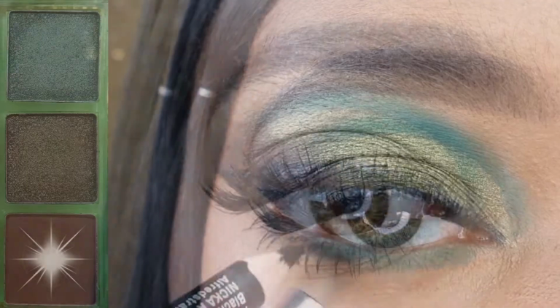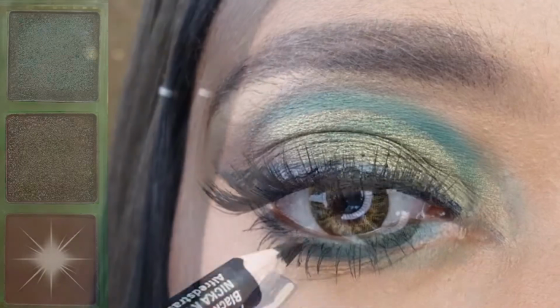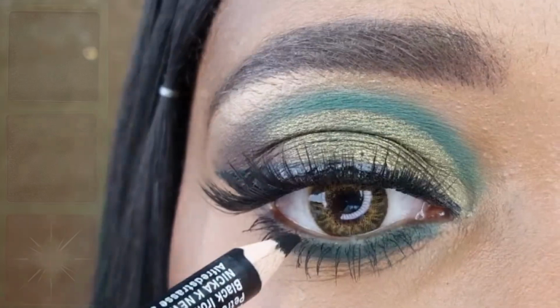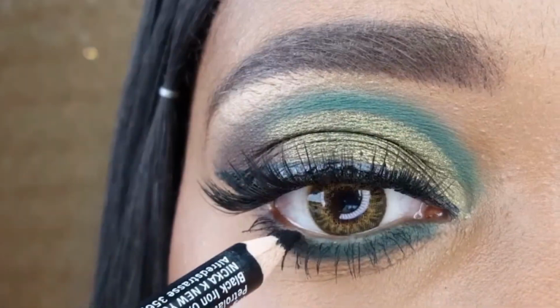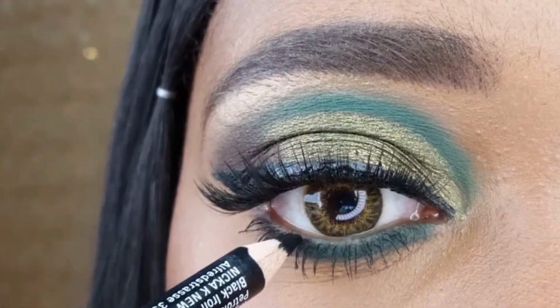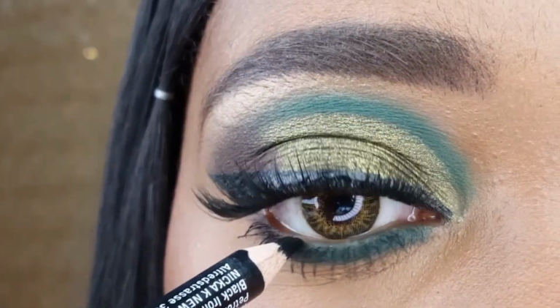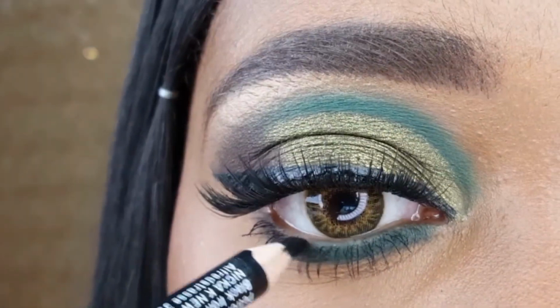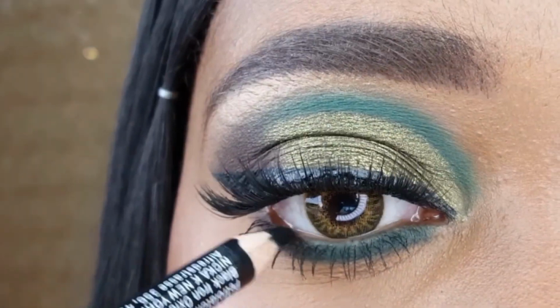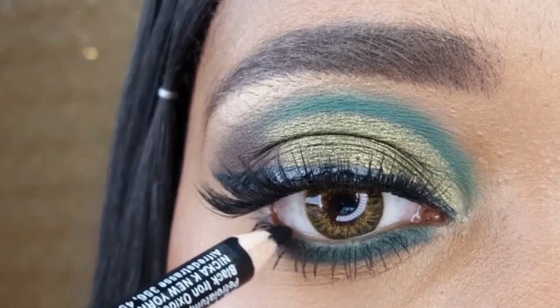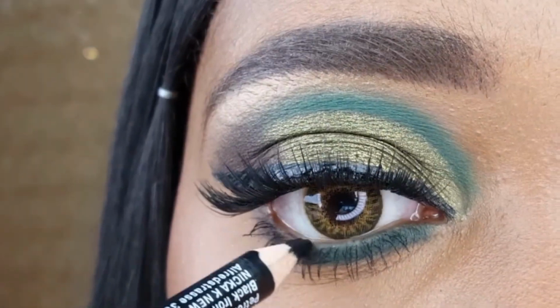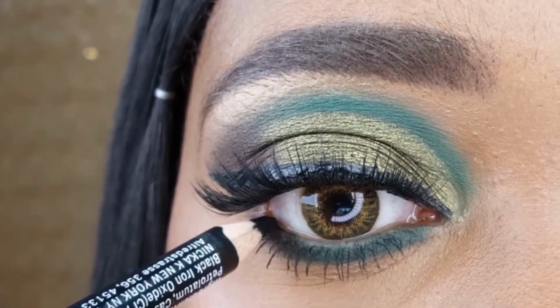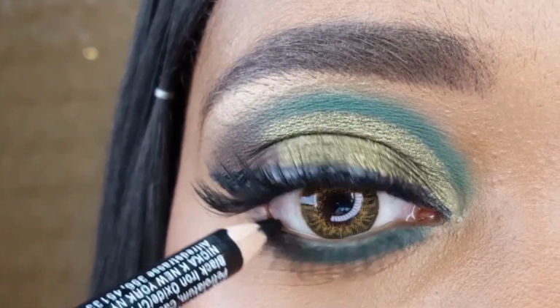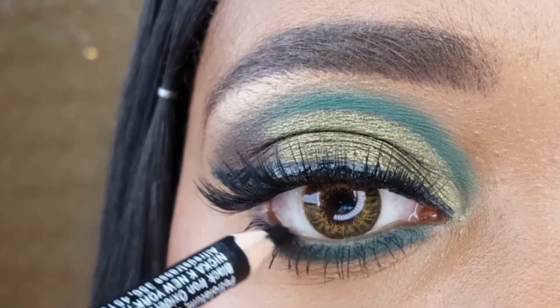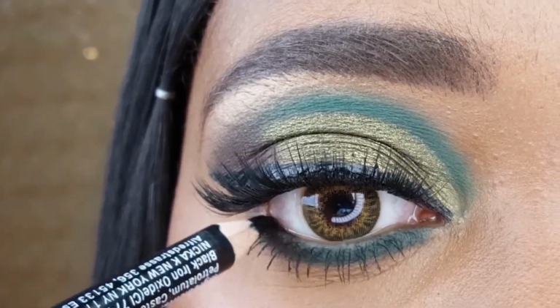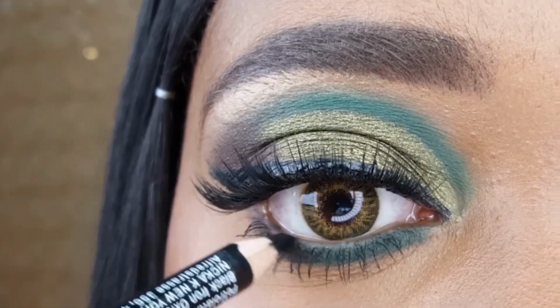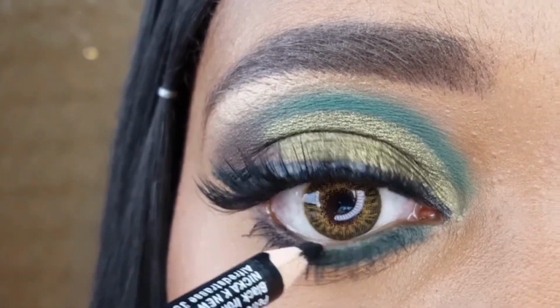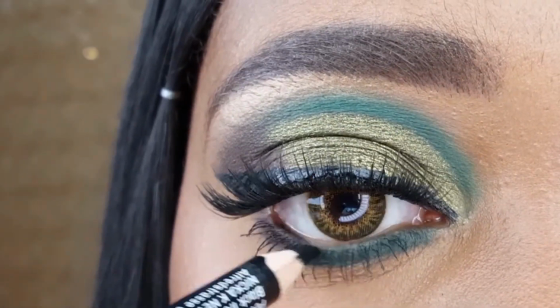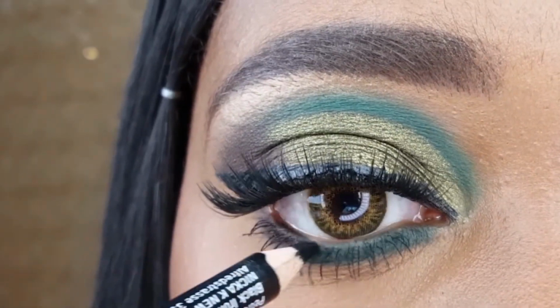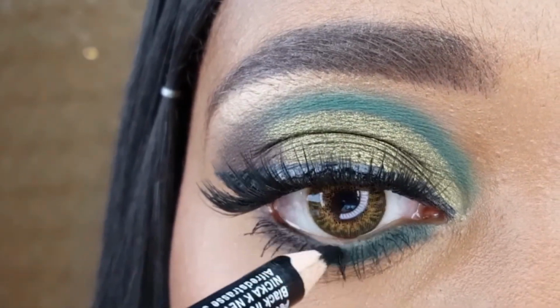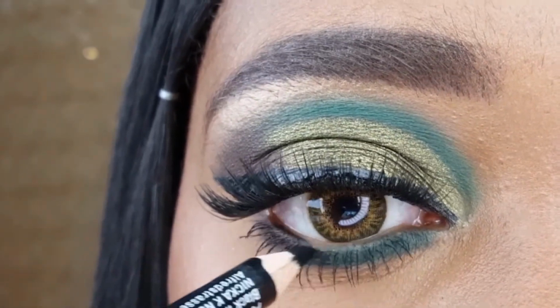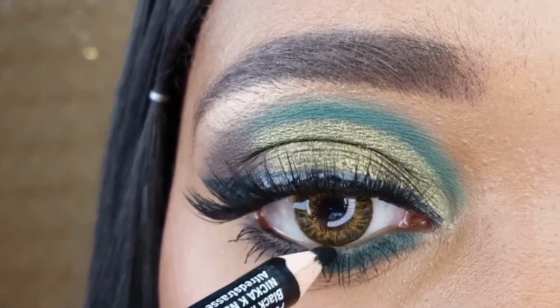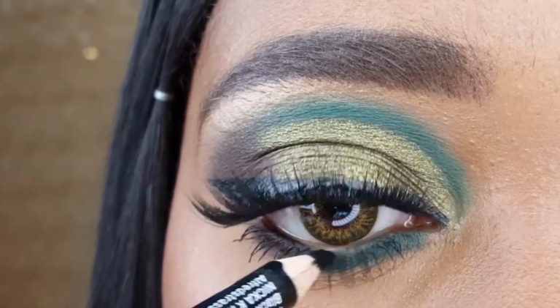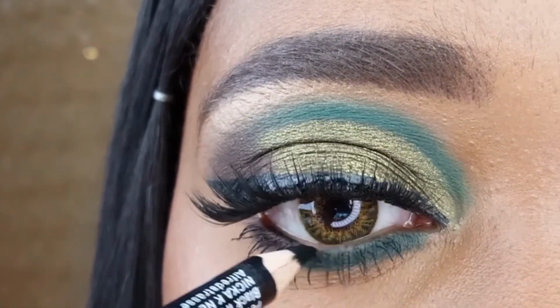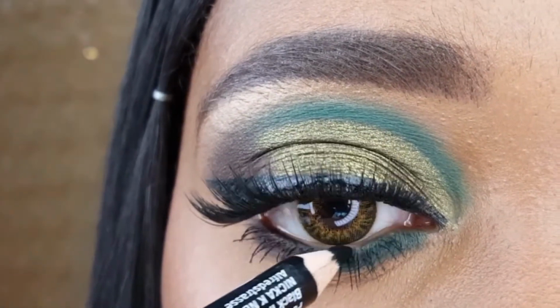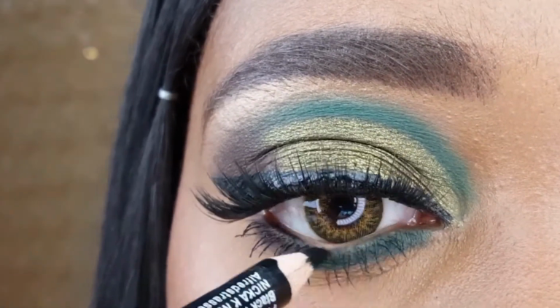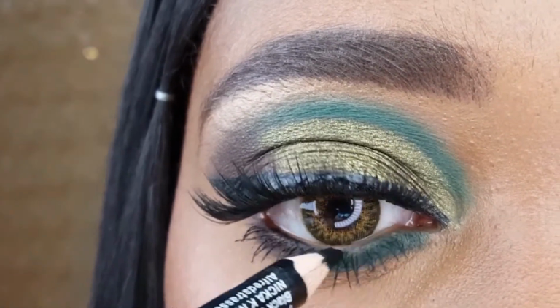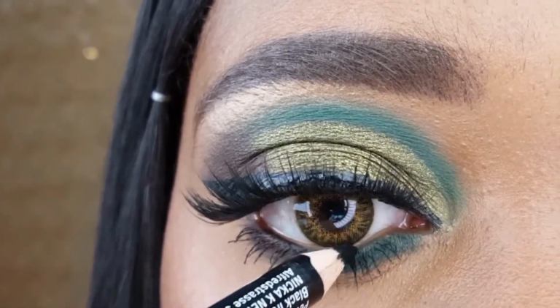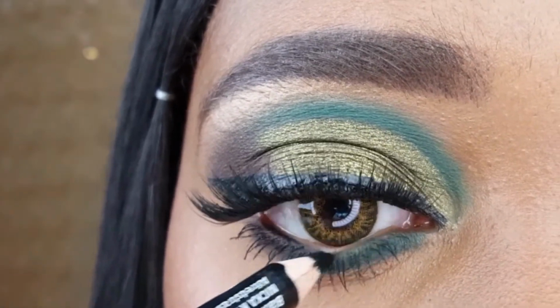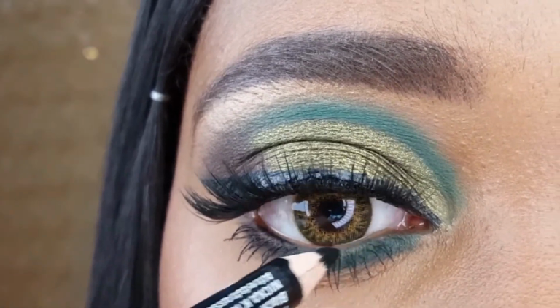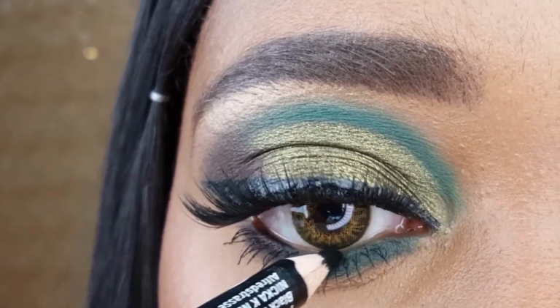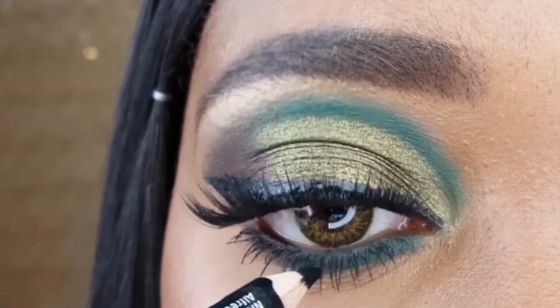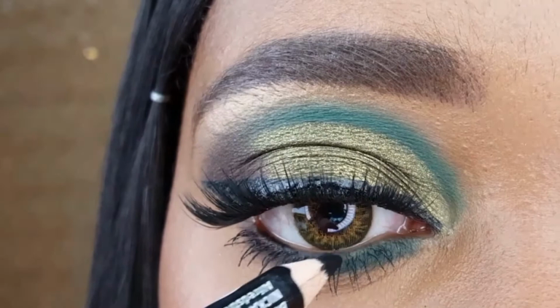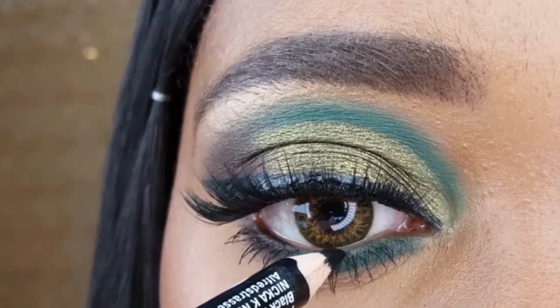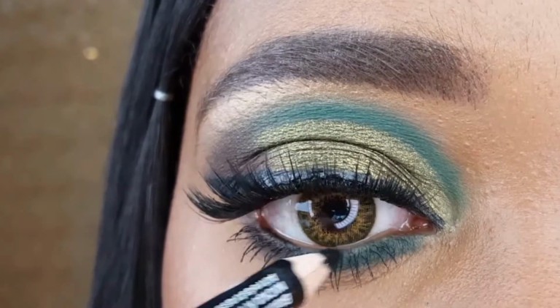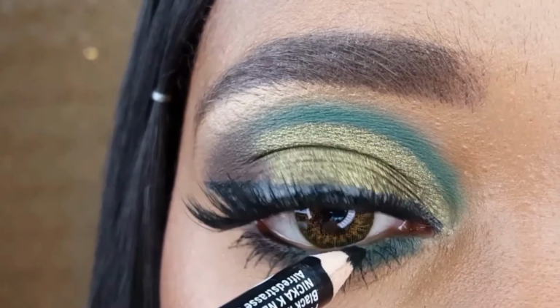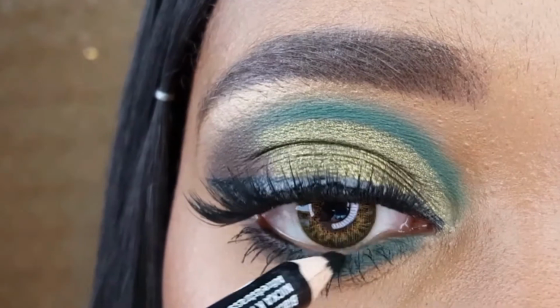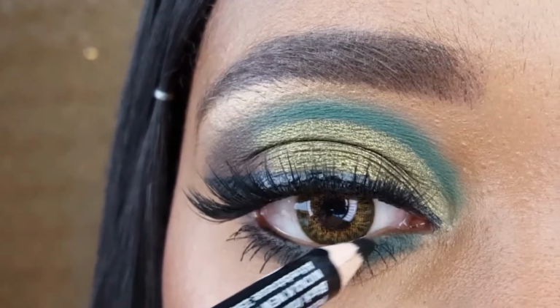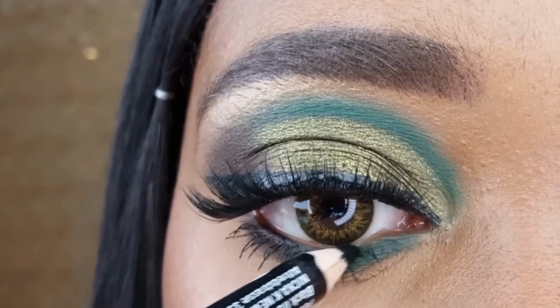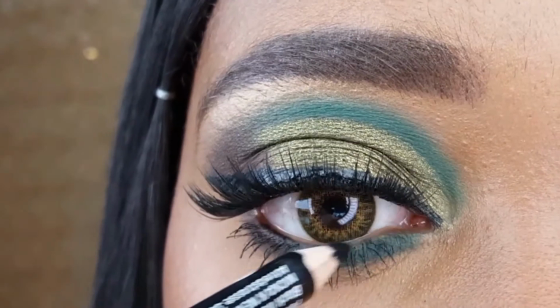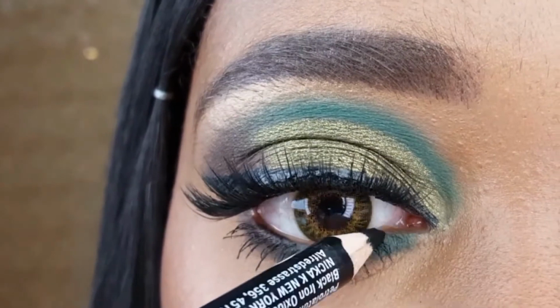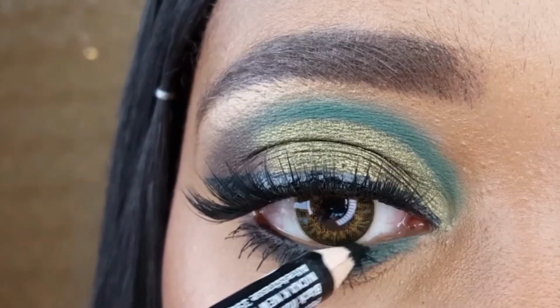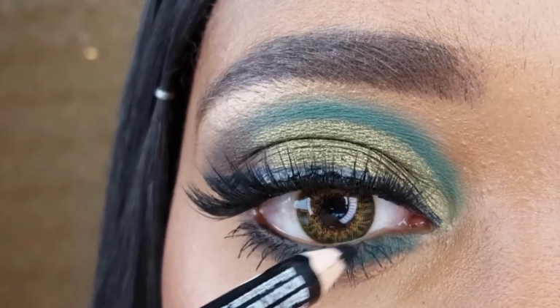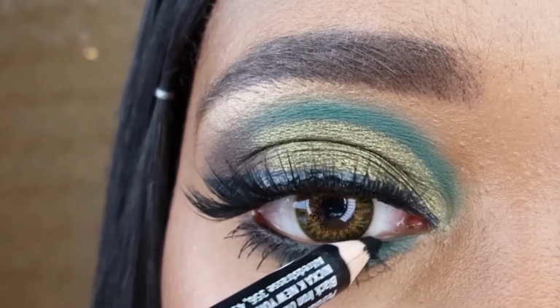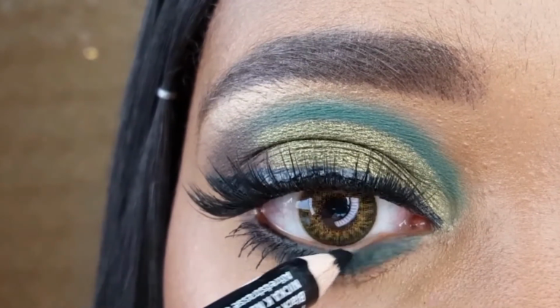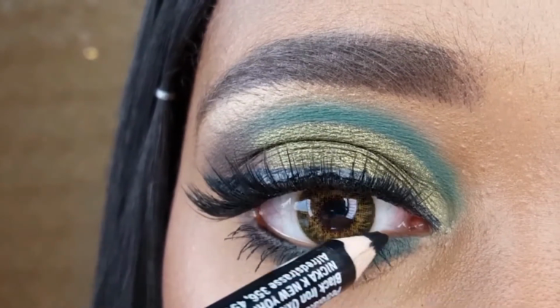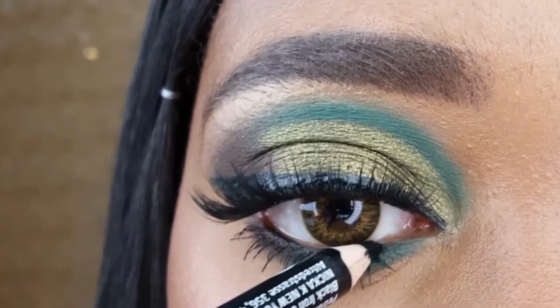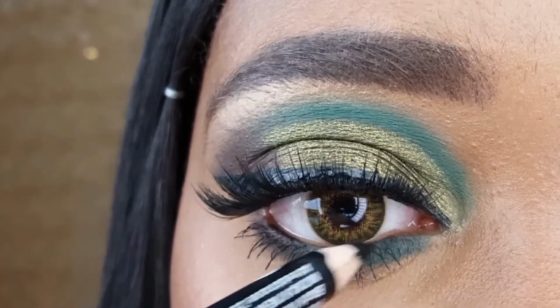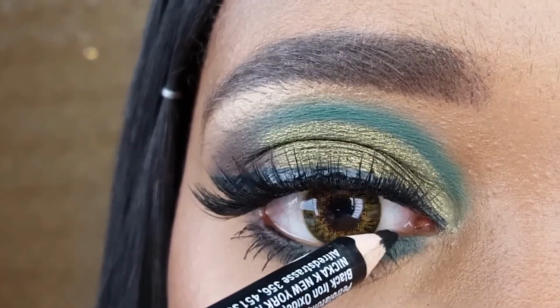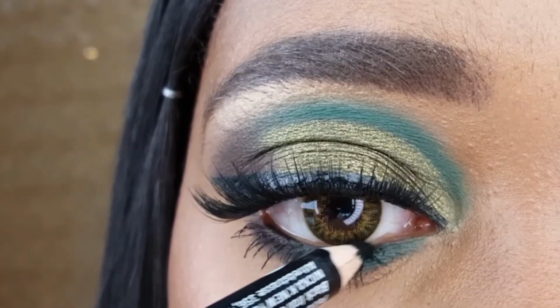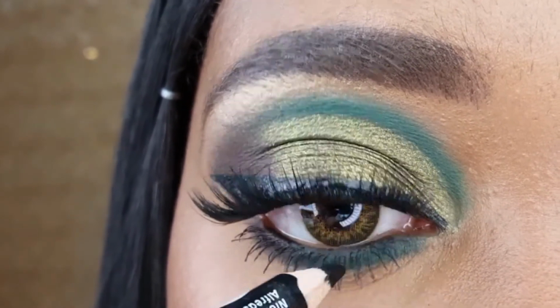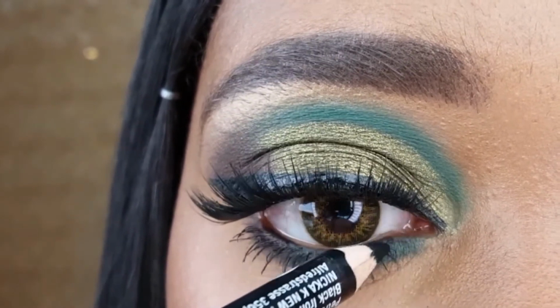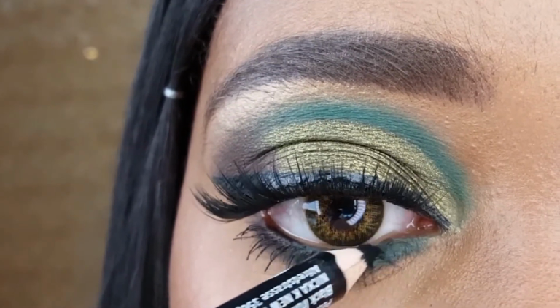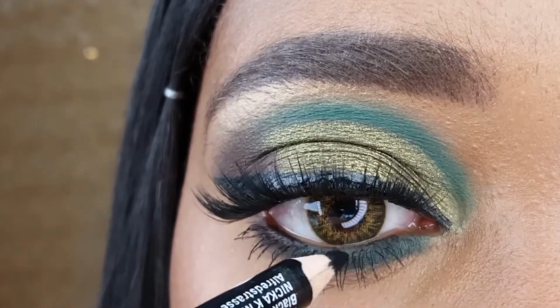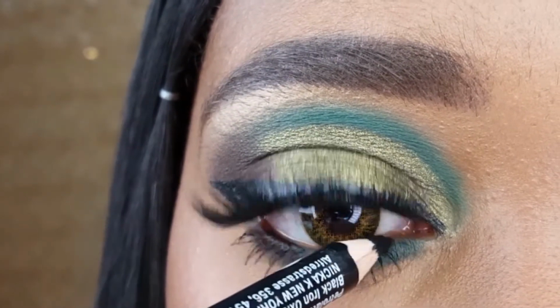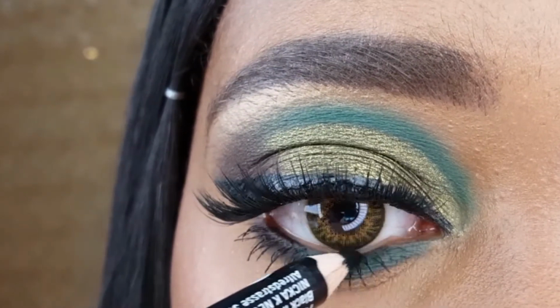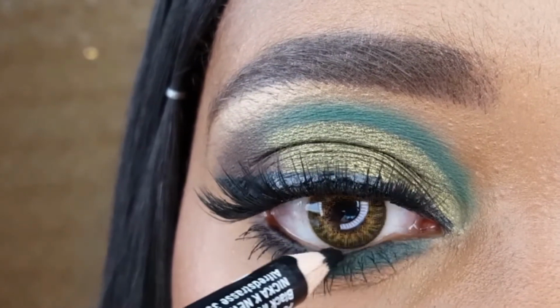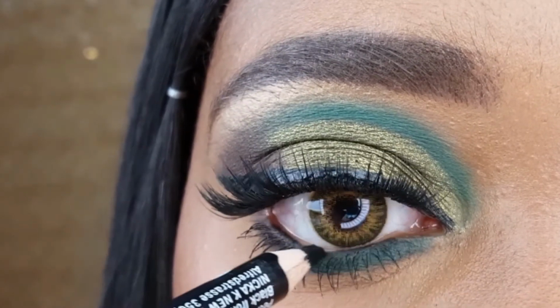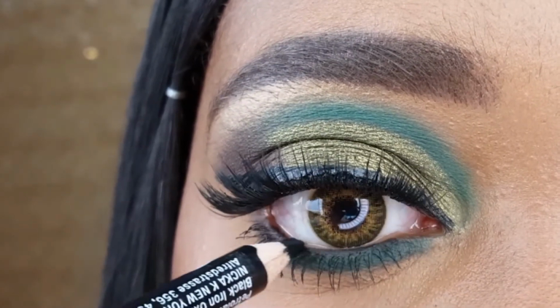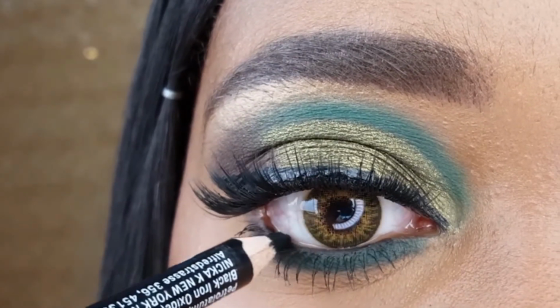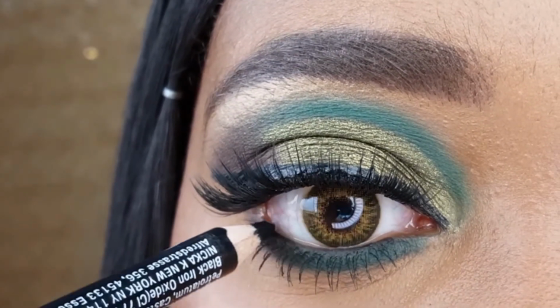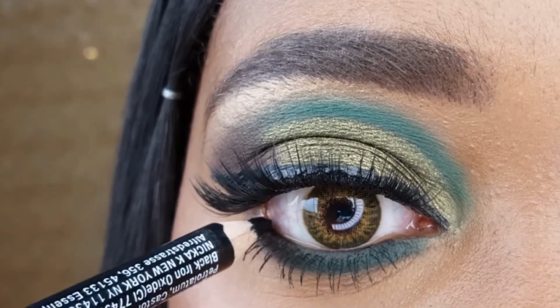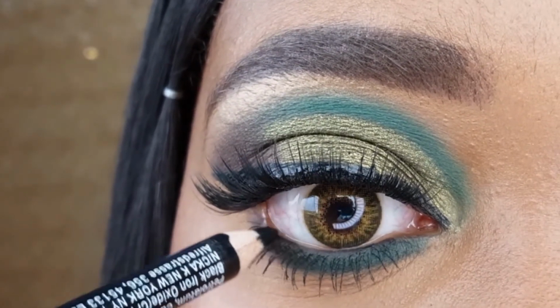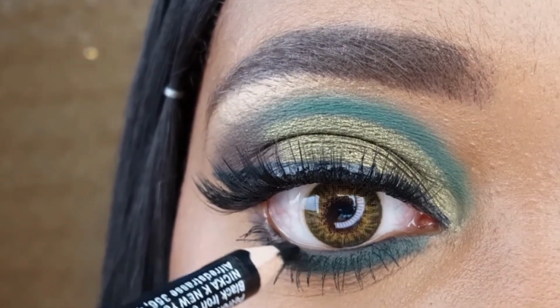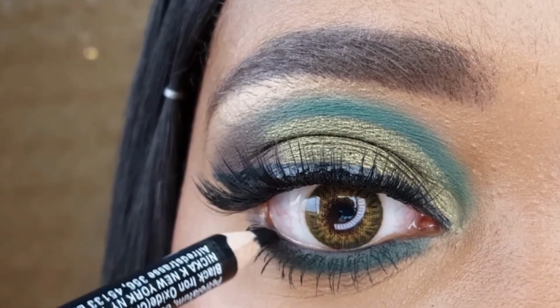After applying the AOA Fat Lash Mascara to my lashes, I am now lining my waterline with the Nikkei Black Eye Pencil.